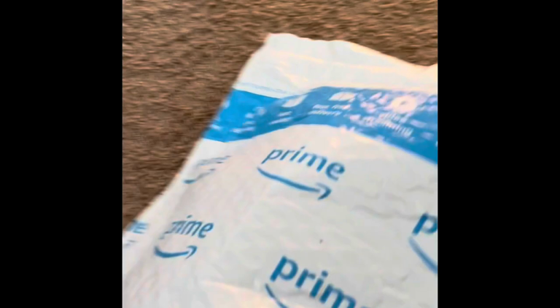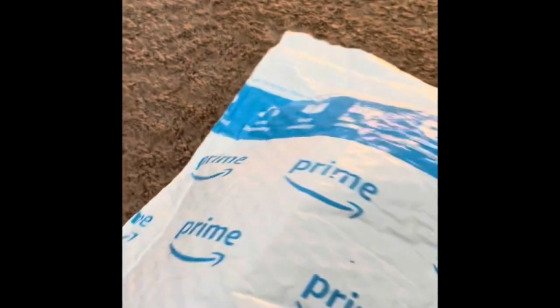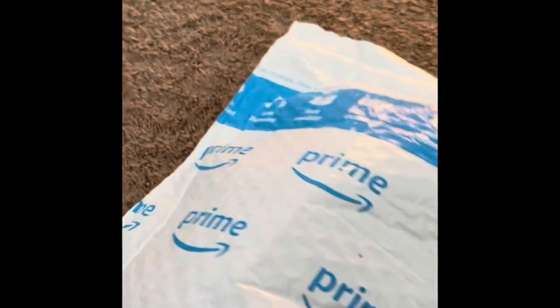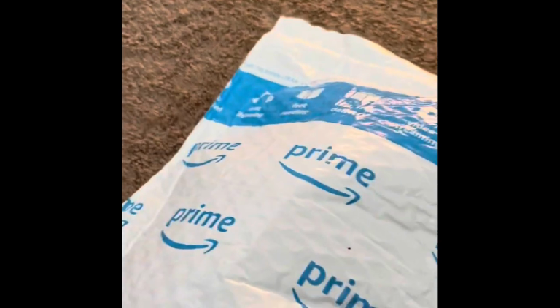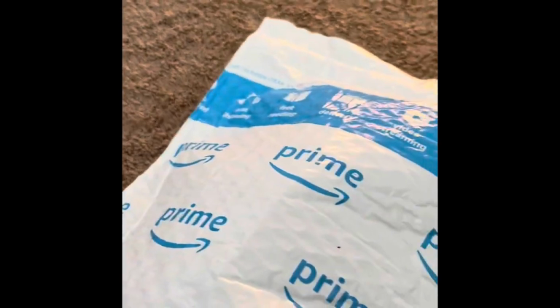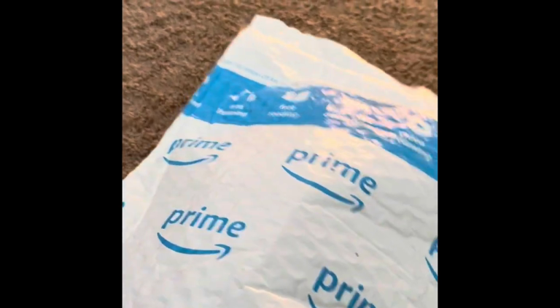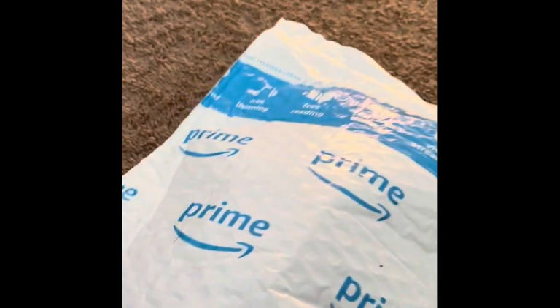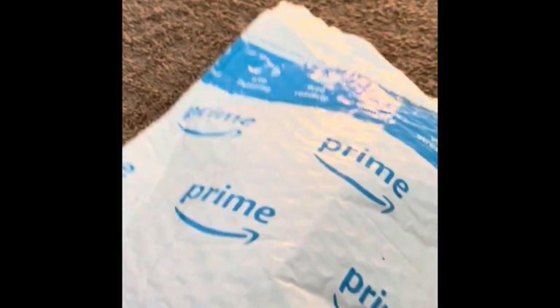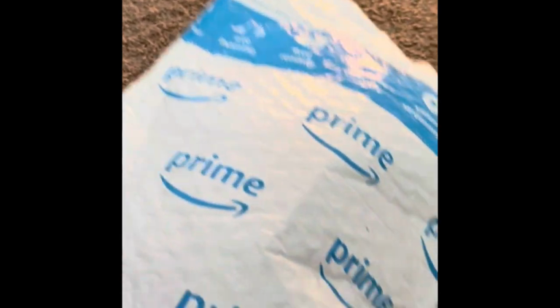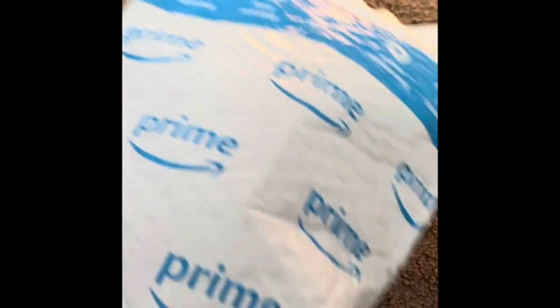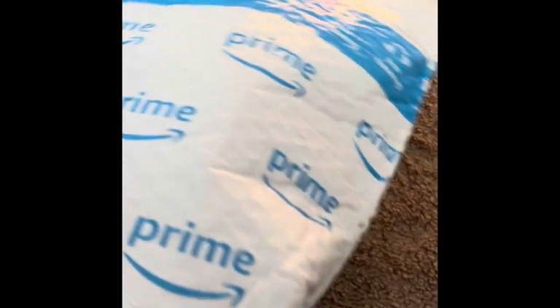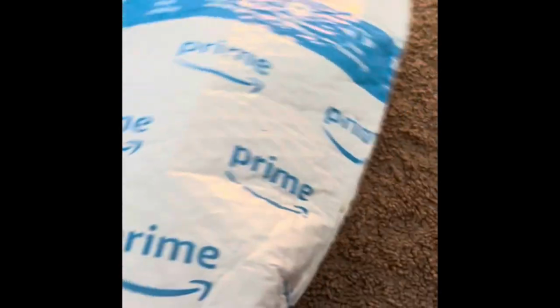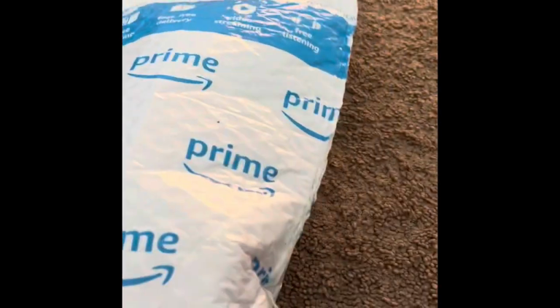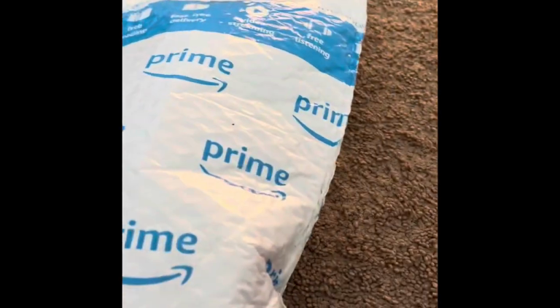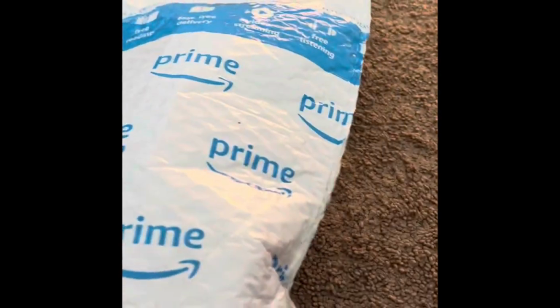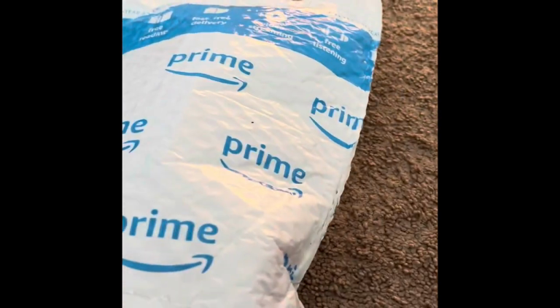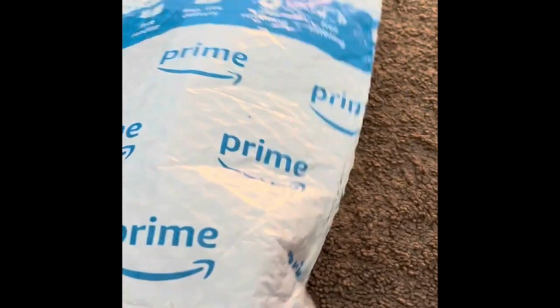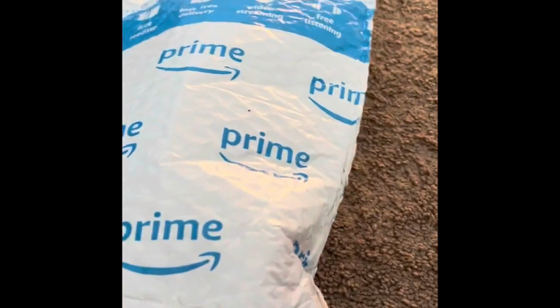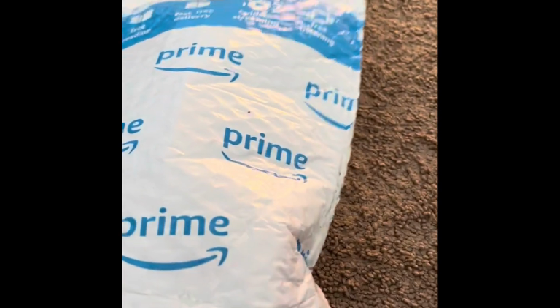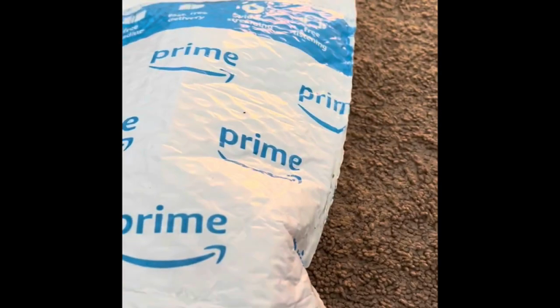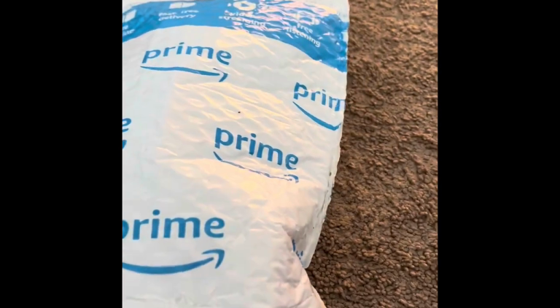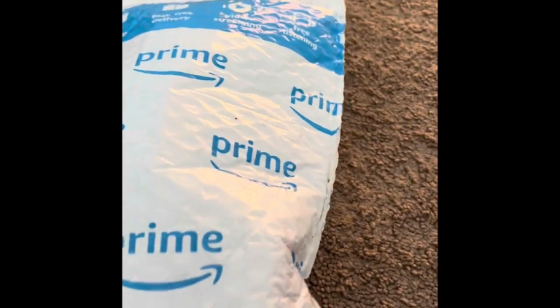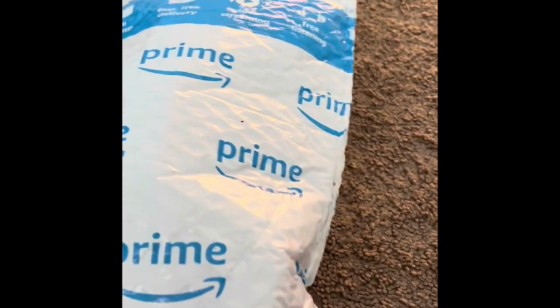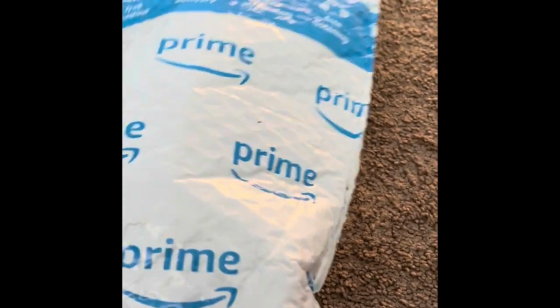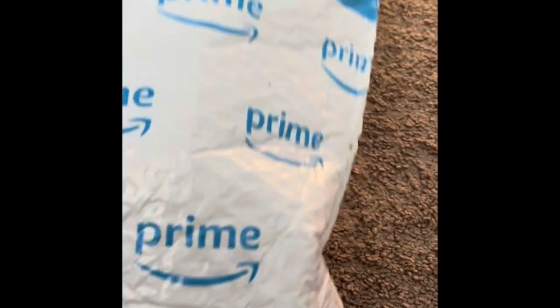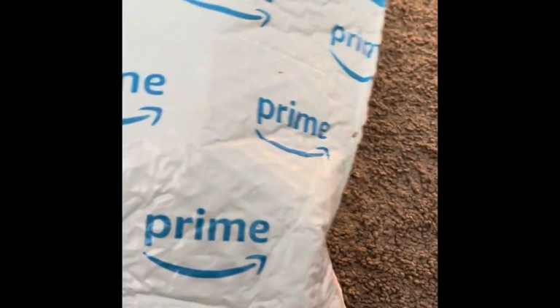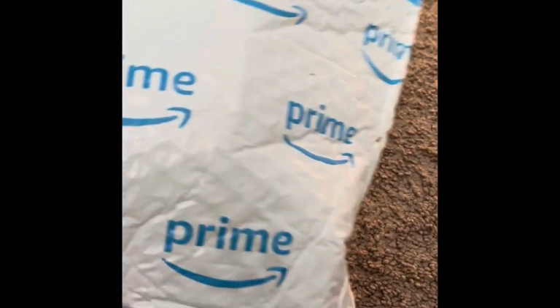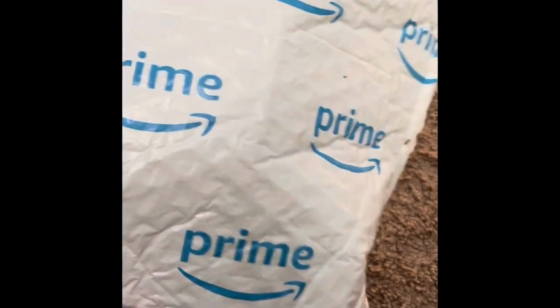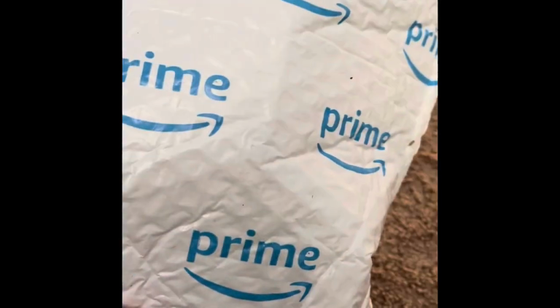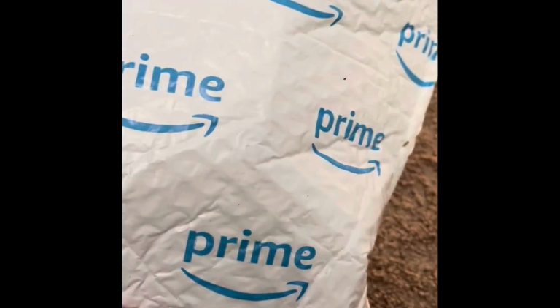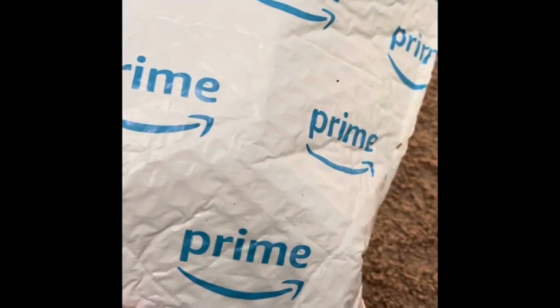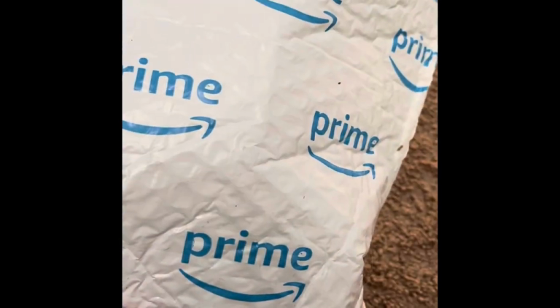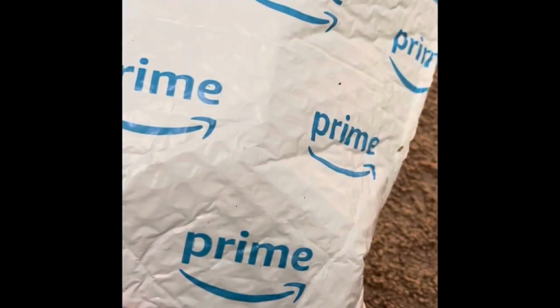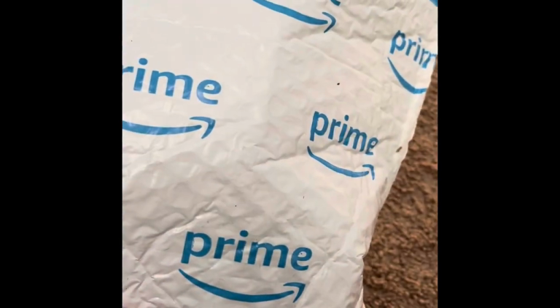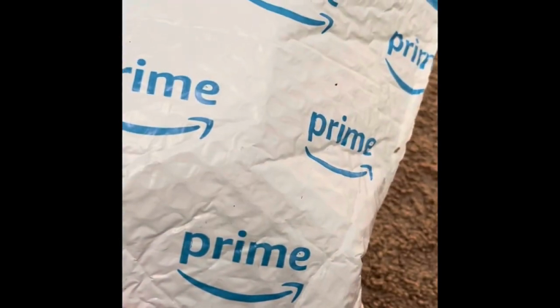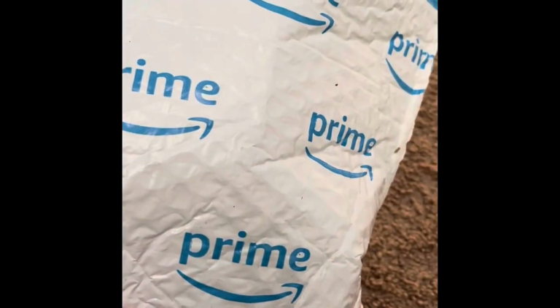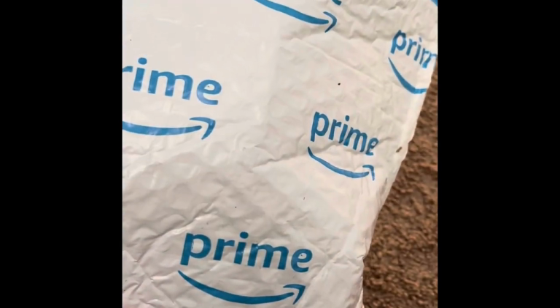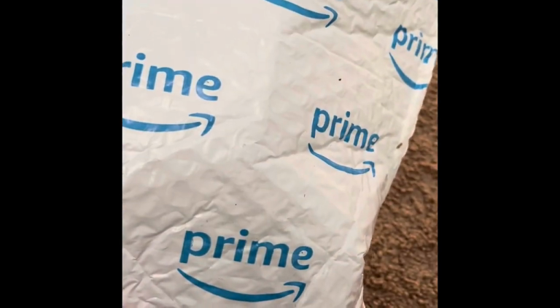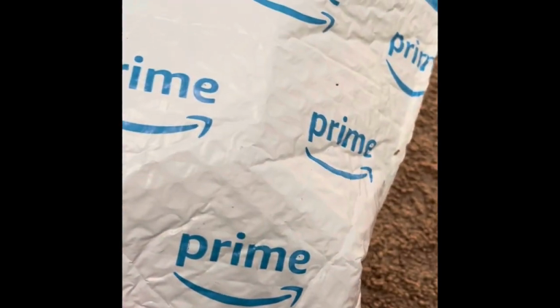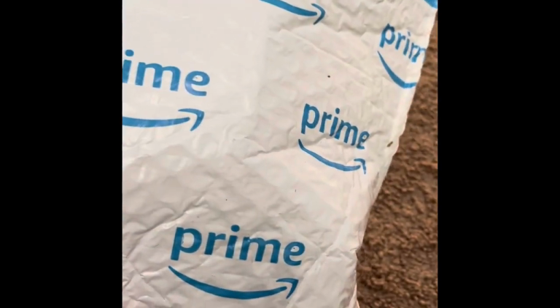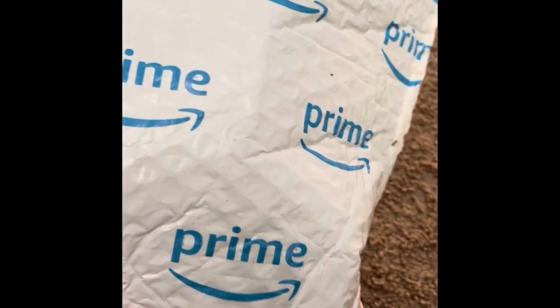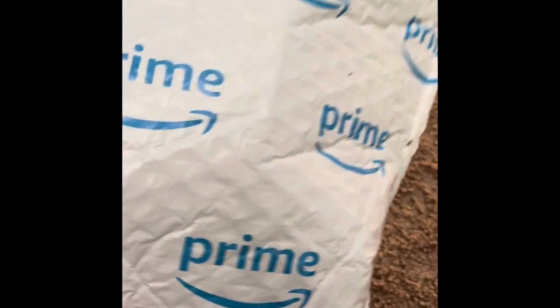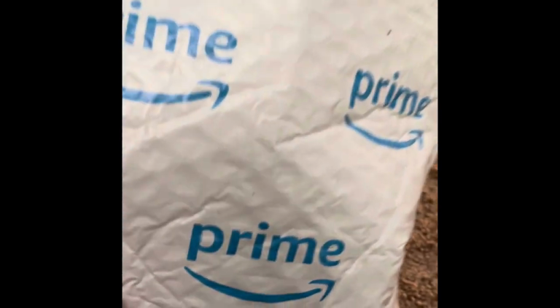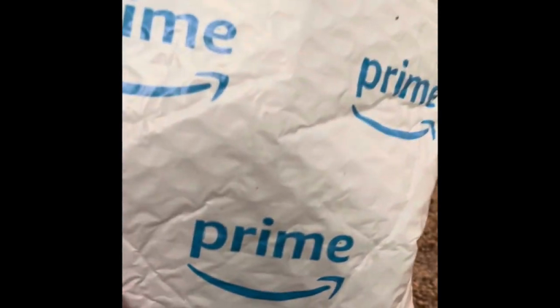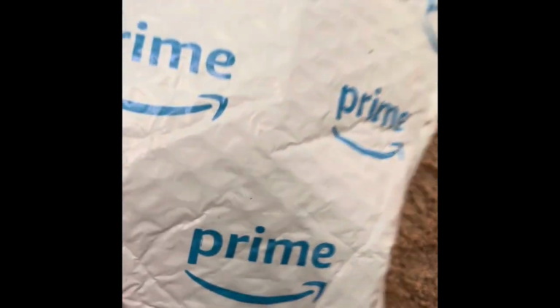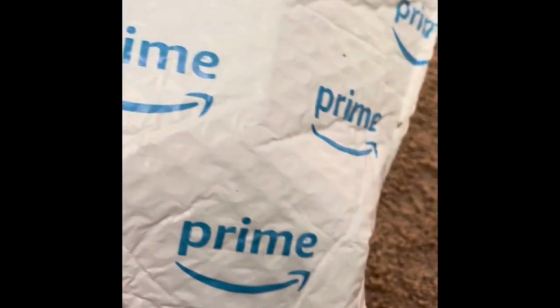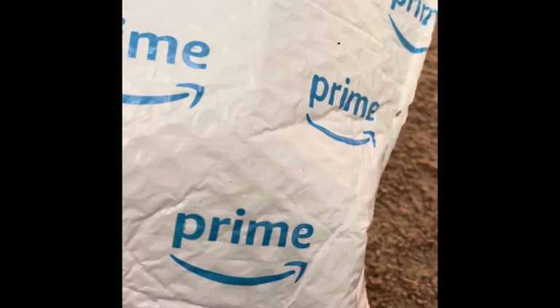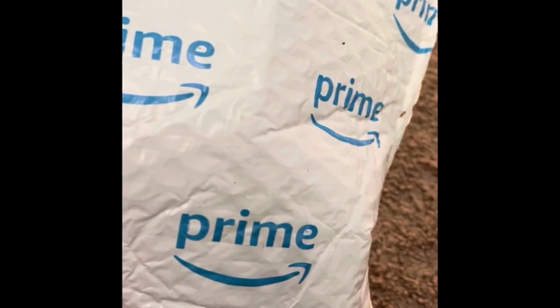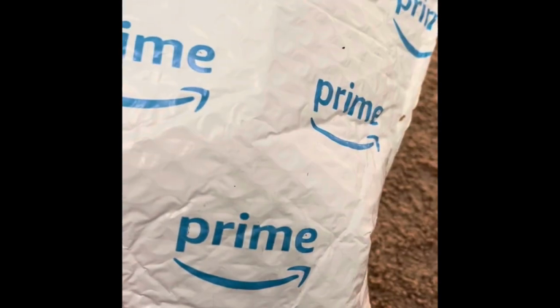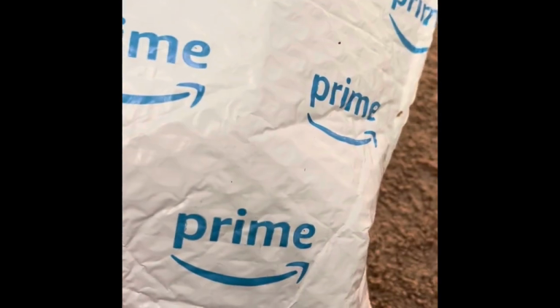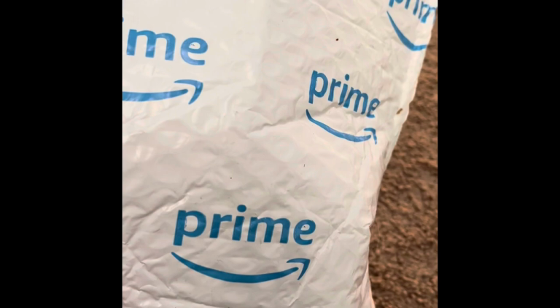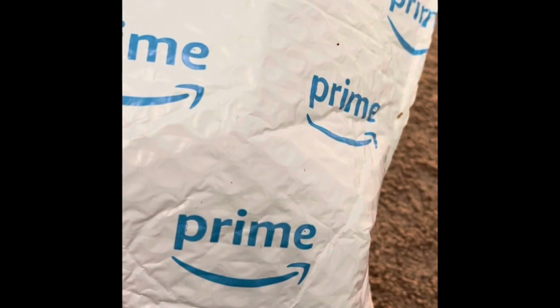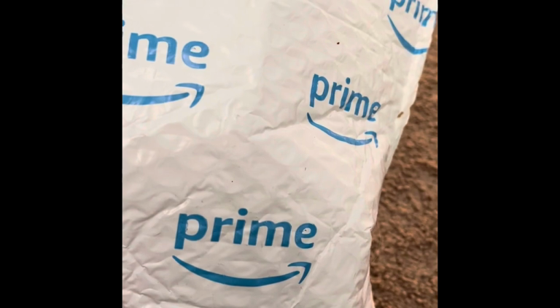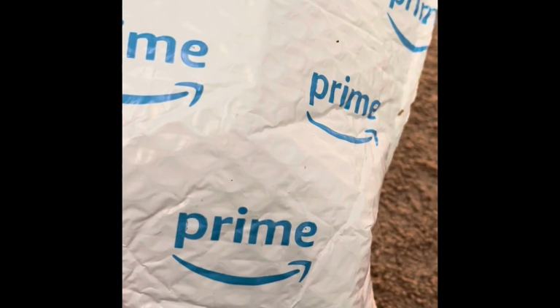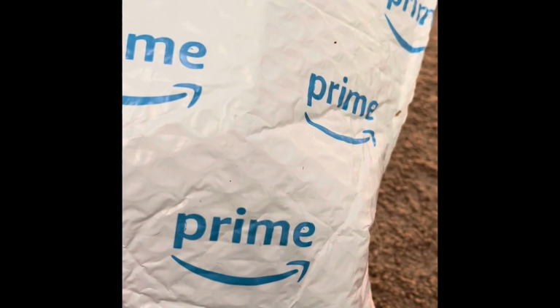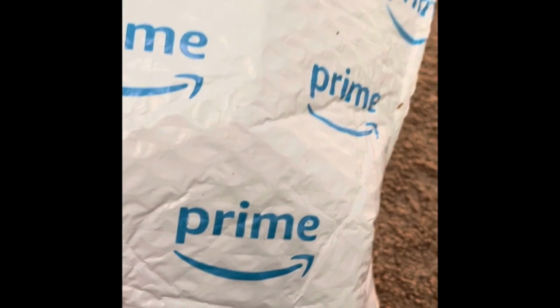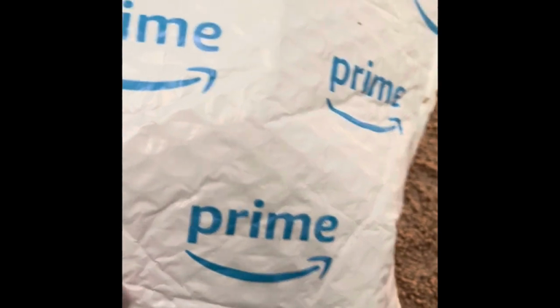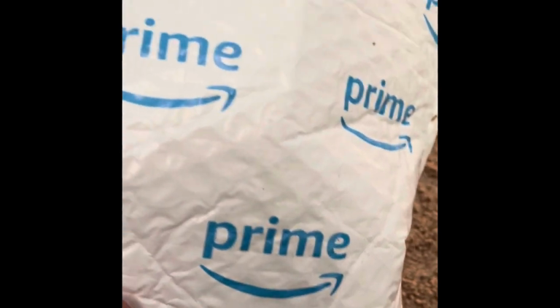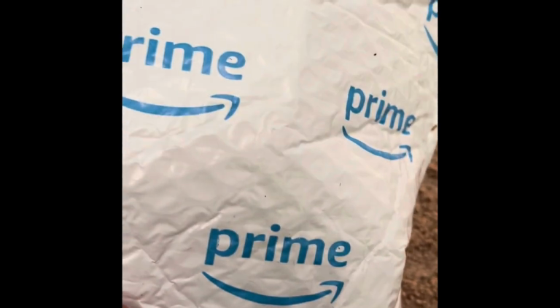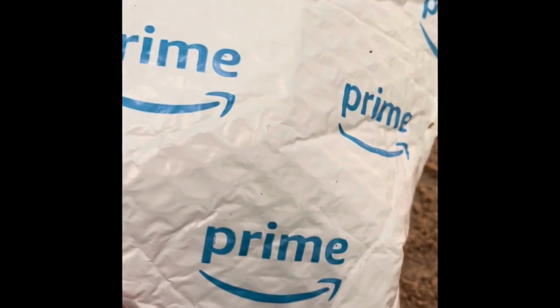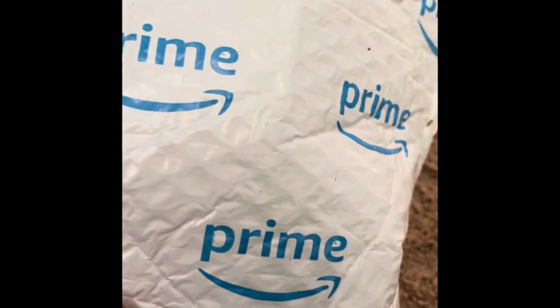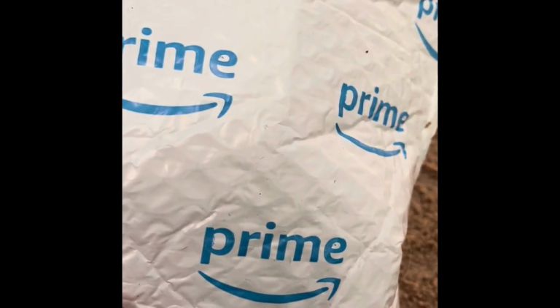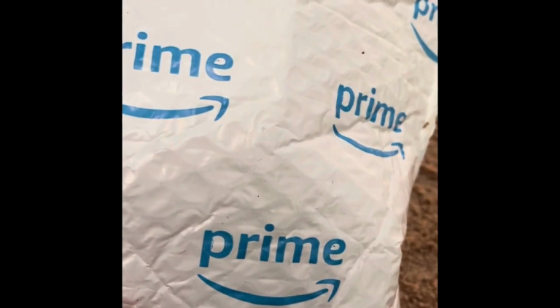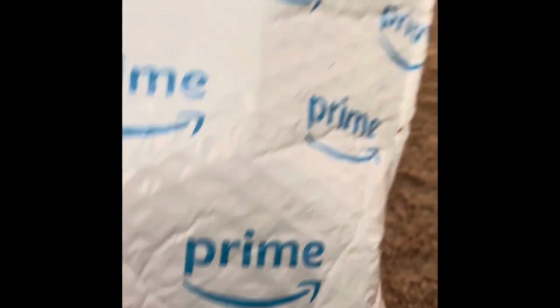Alright, hey guys, what's up? So today I got this cool thing. I'll show you what it is.